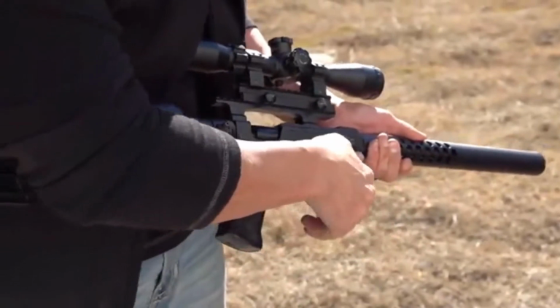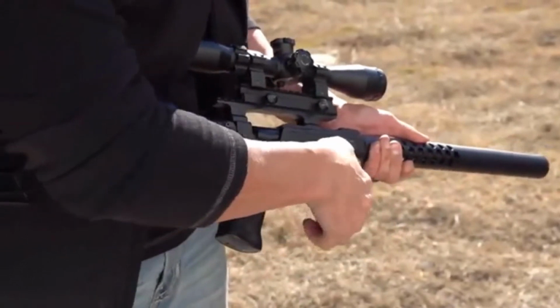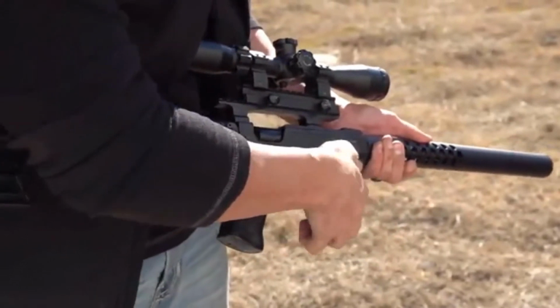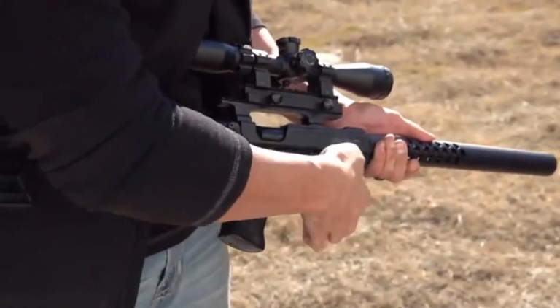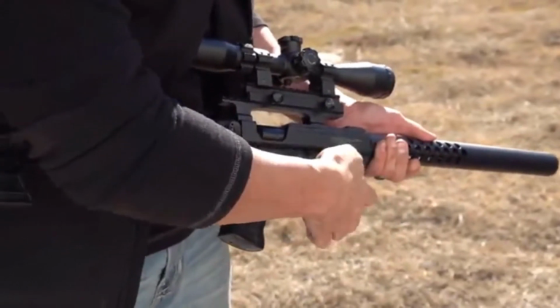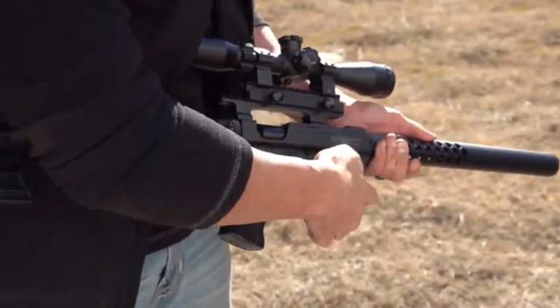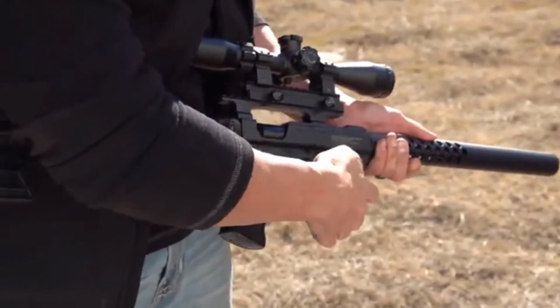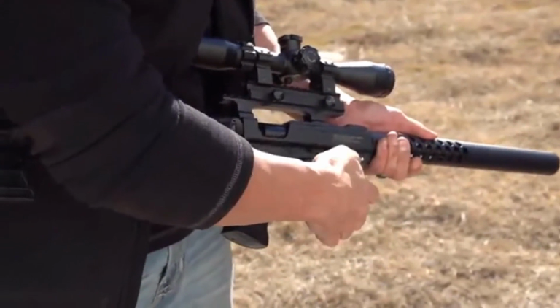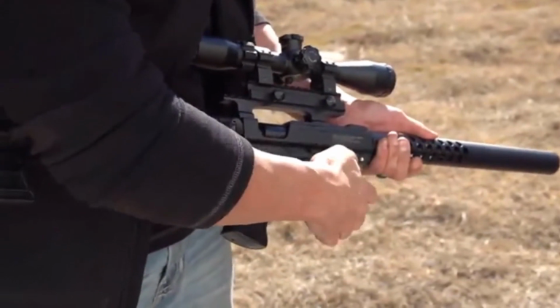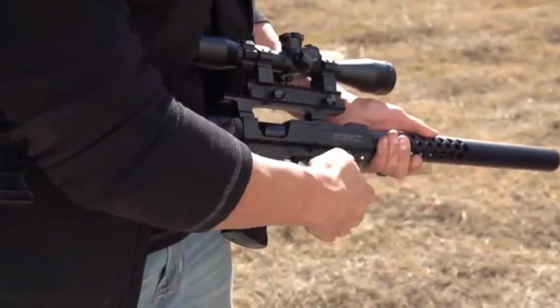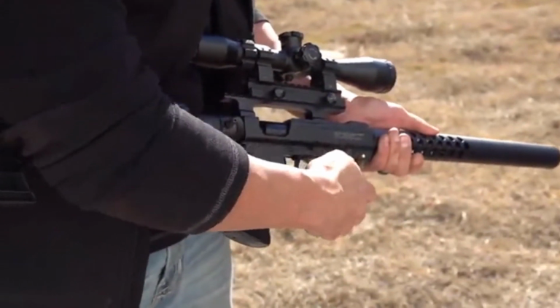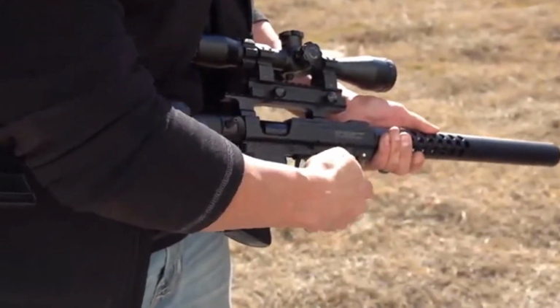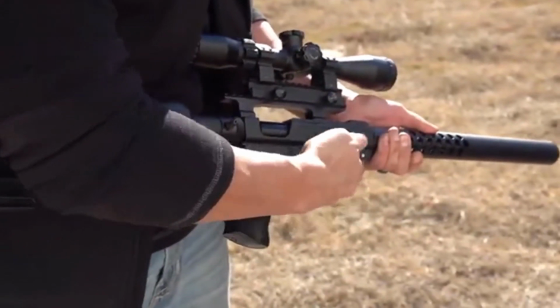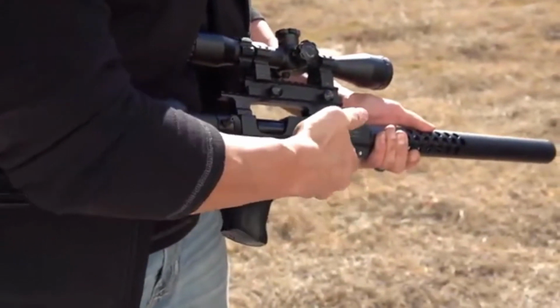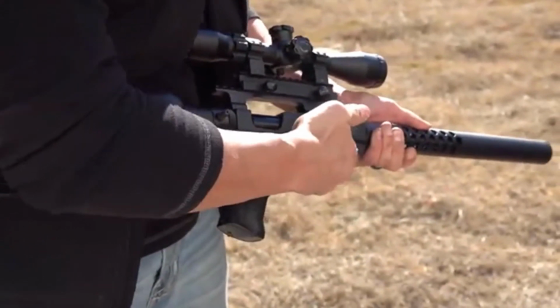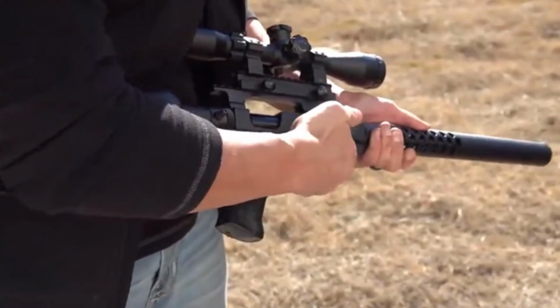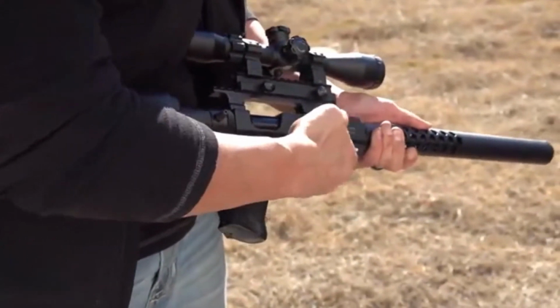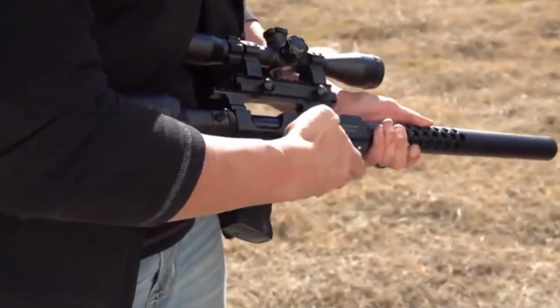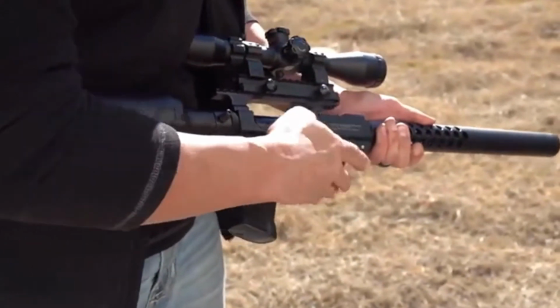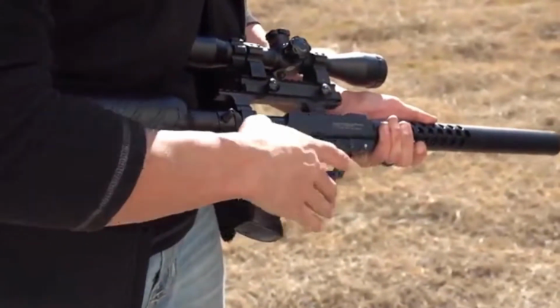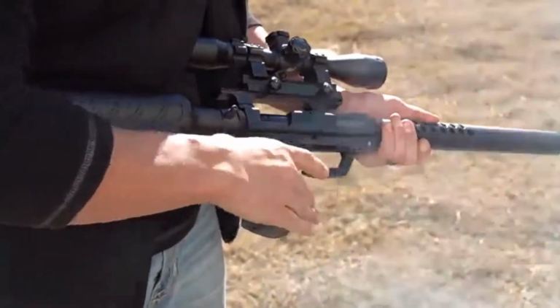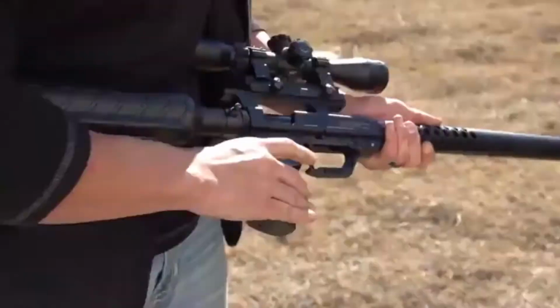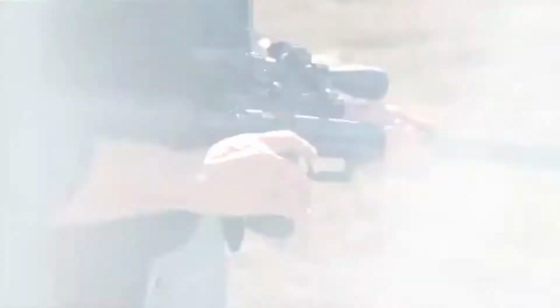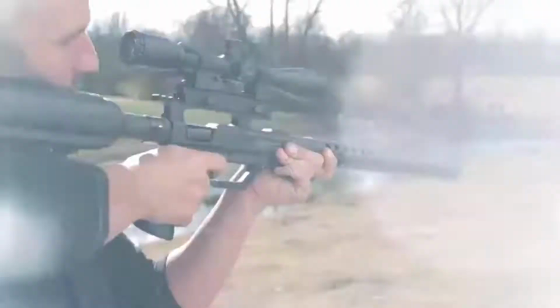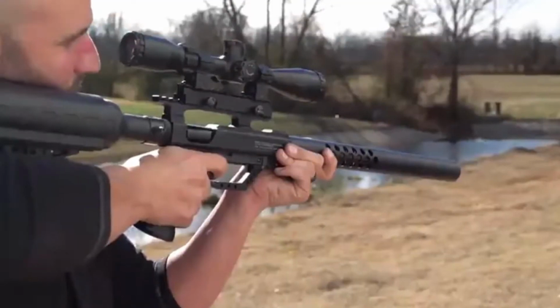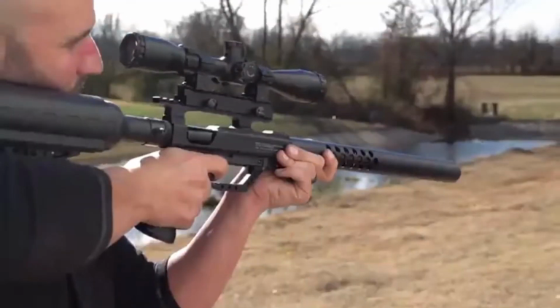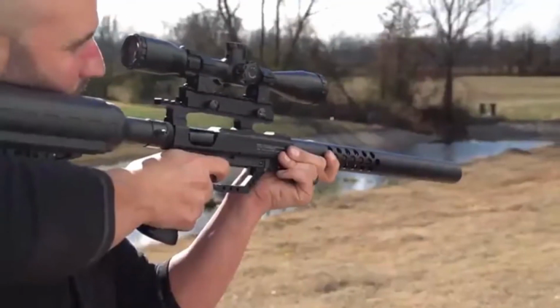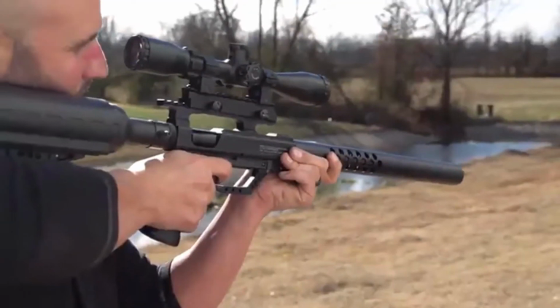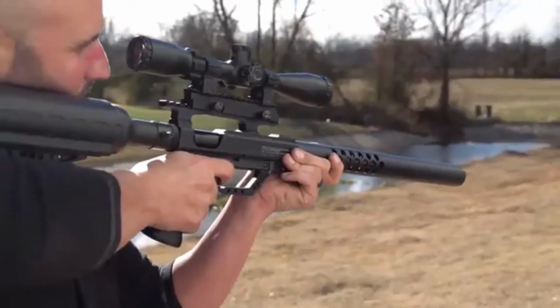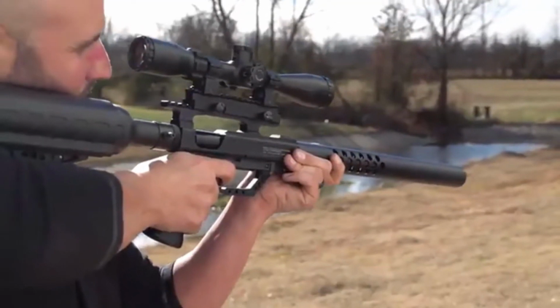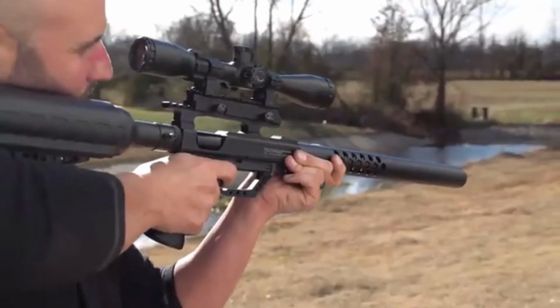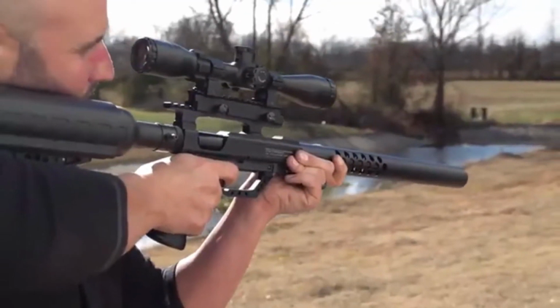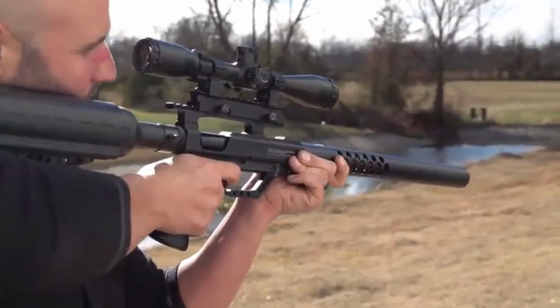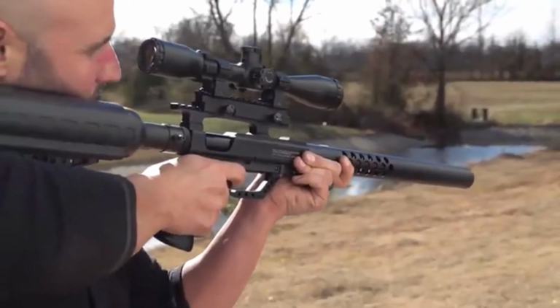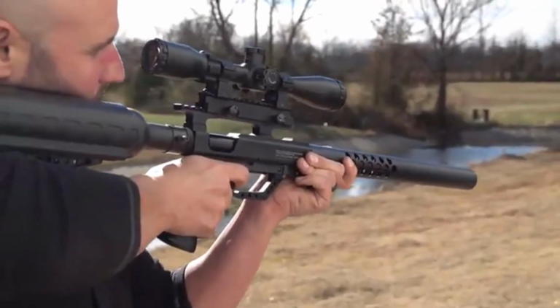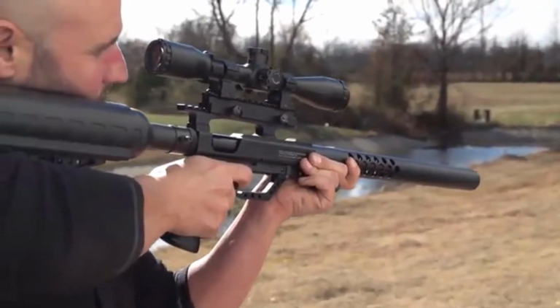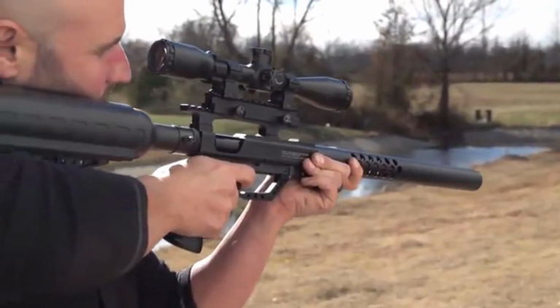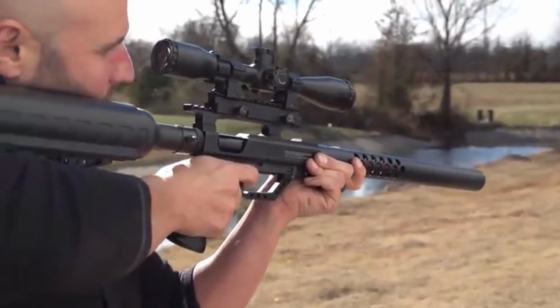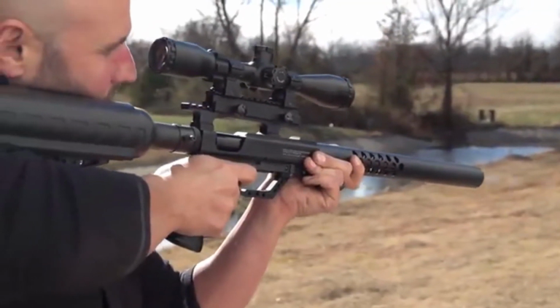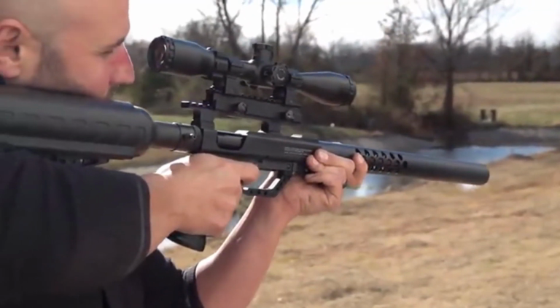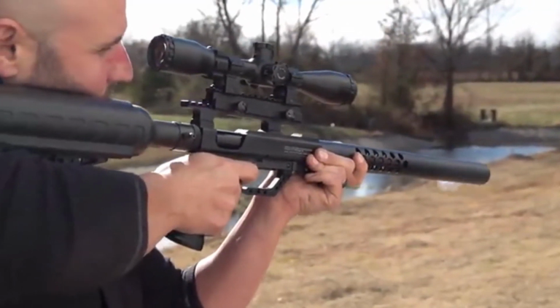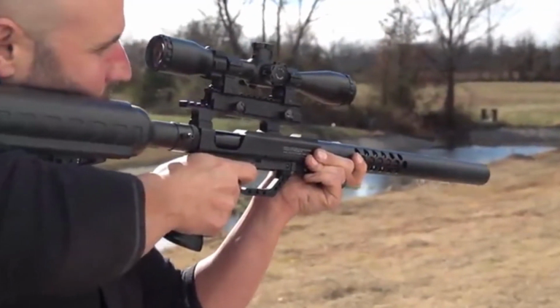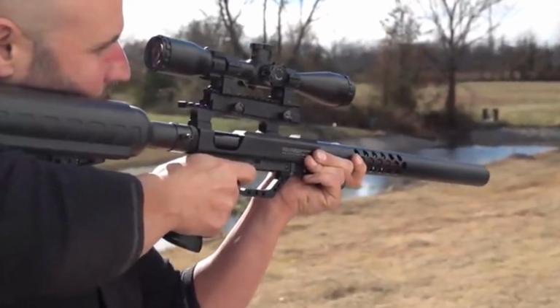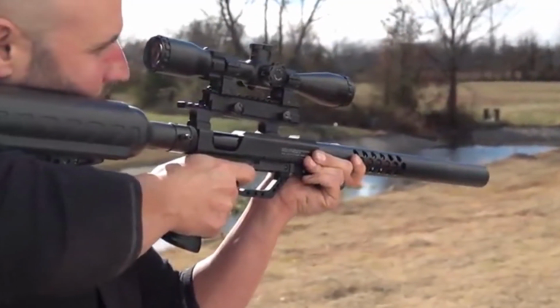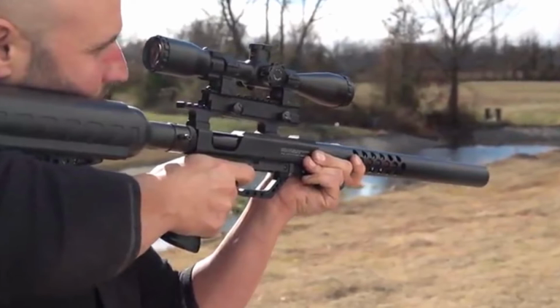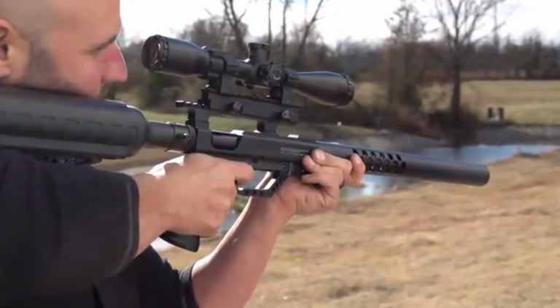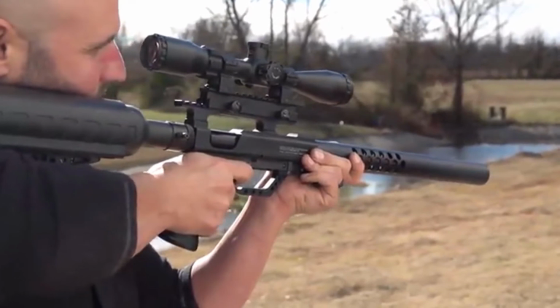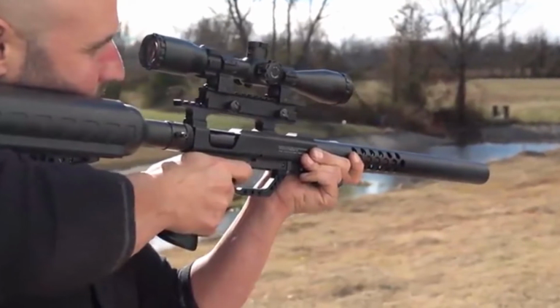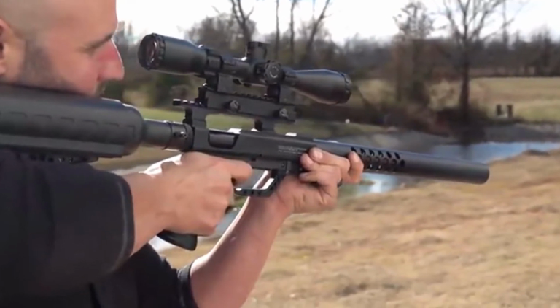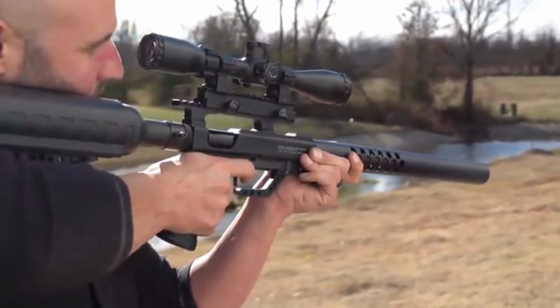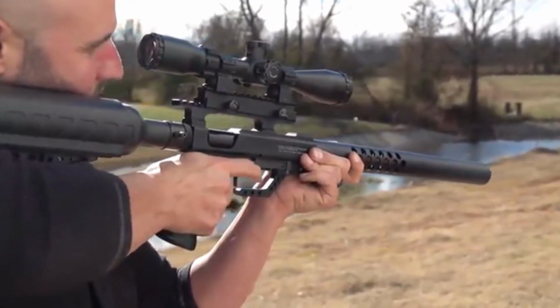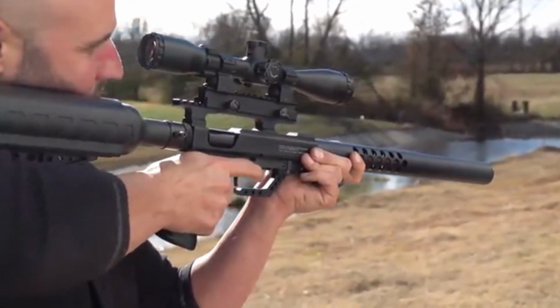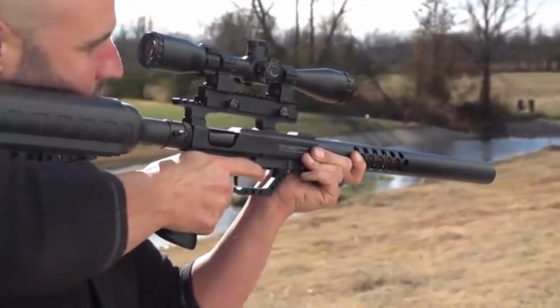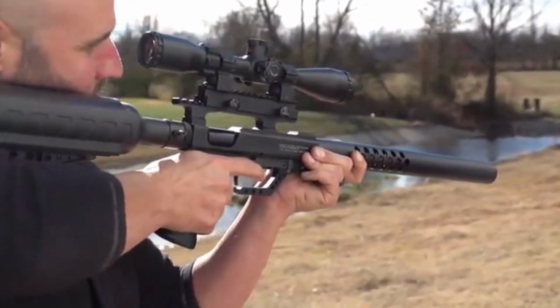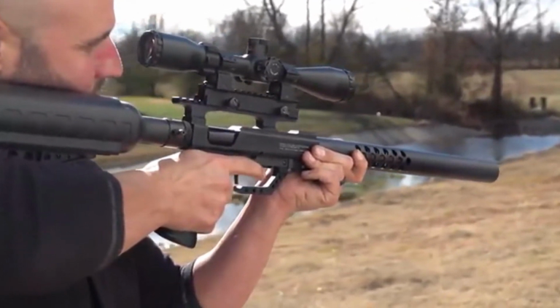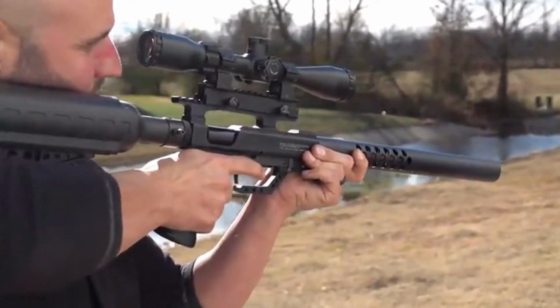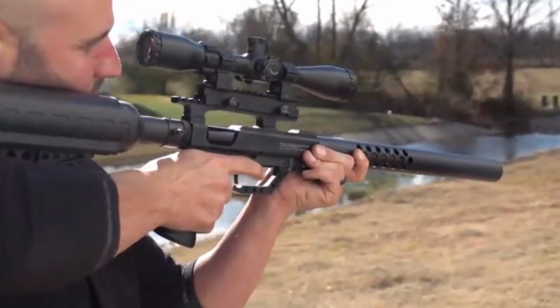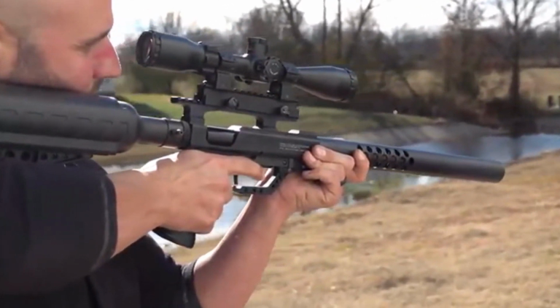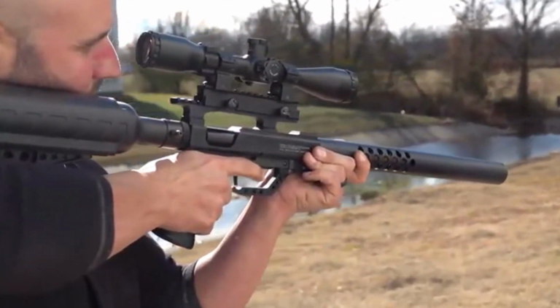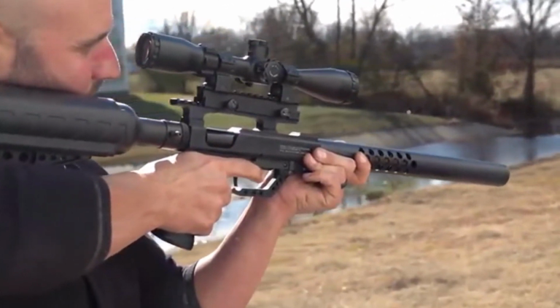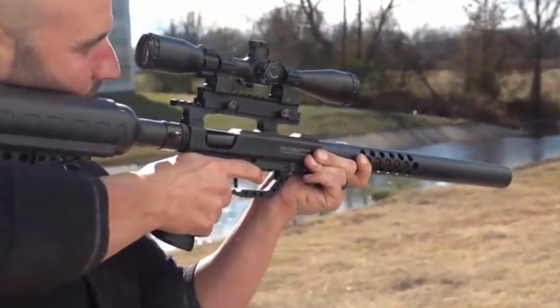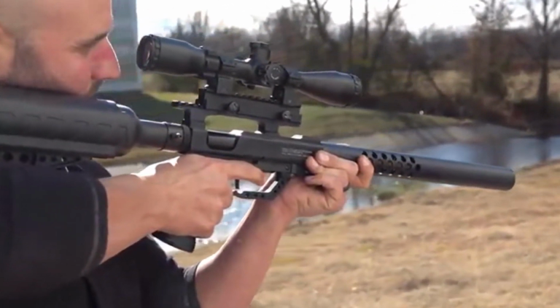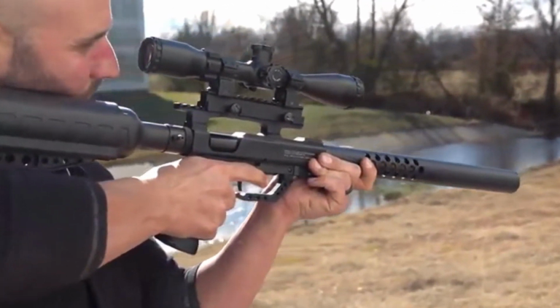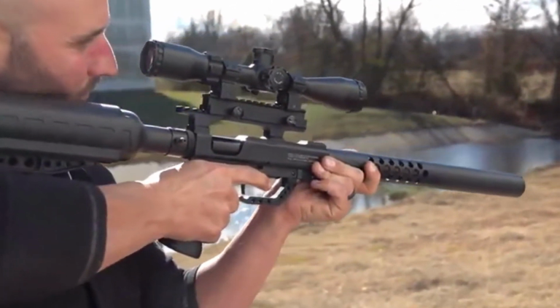The TC35 is an extremely accurate and versatile precision big bore air gun capable of taking a wide range of medium game, varmints and predators, as well as great results on the range.